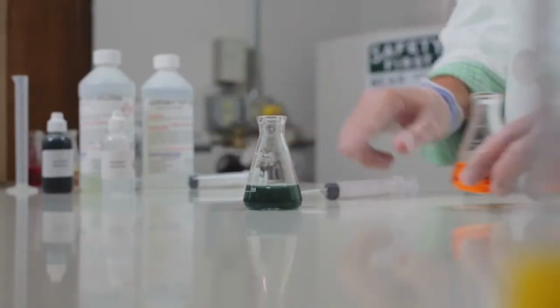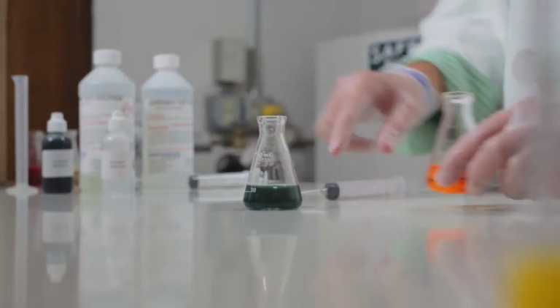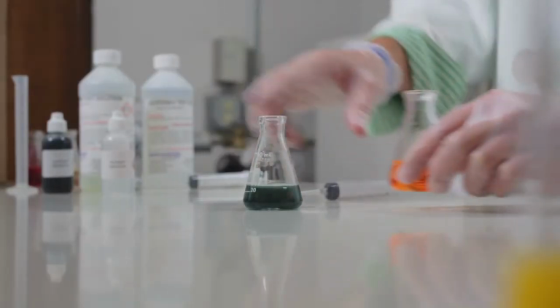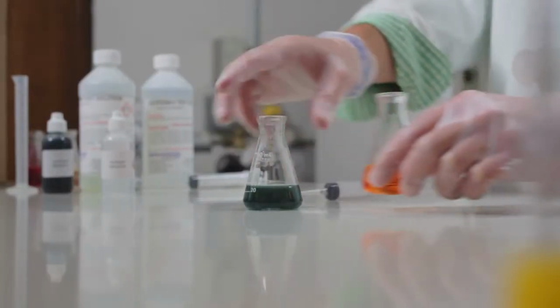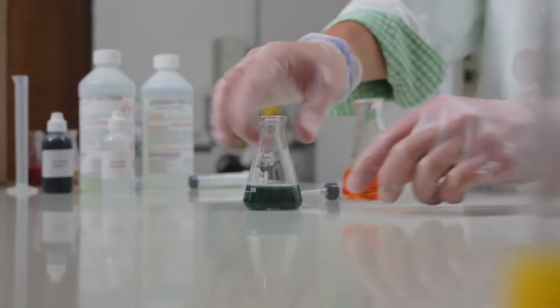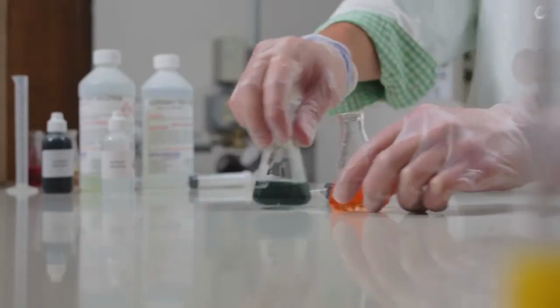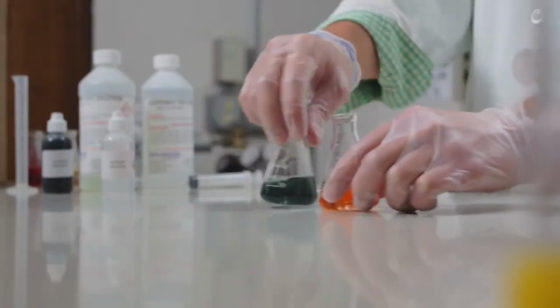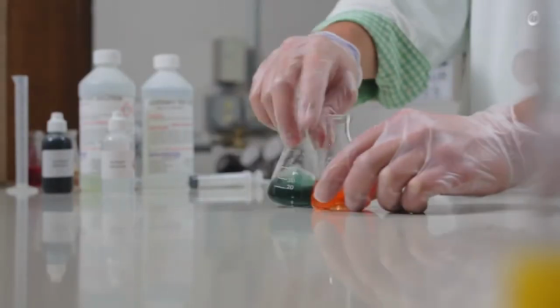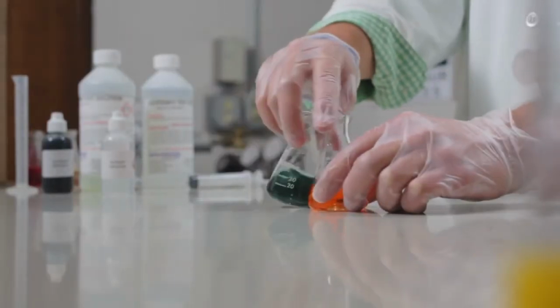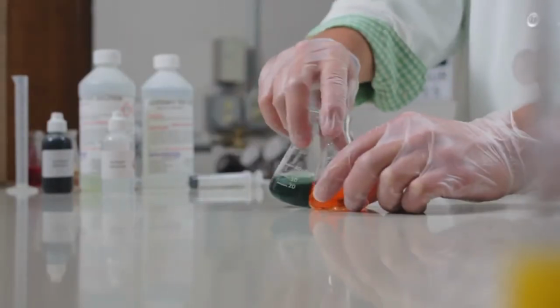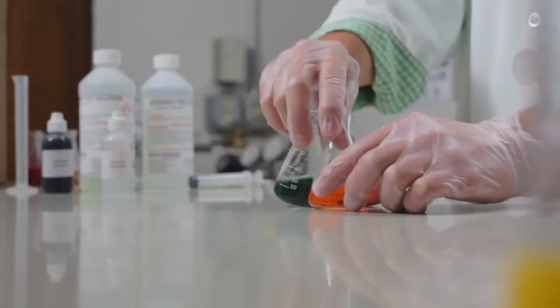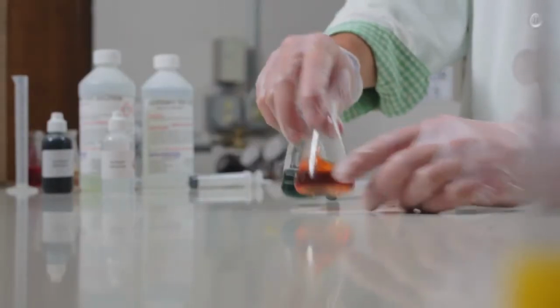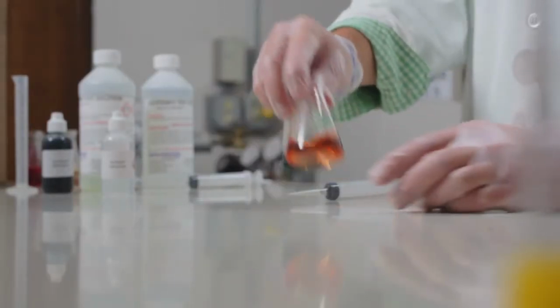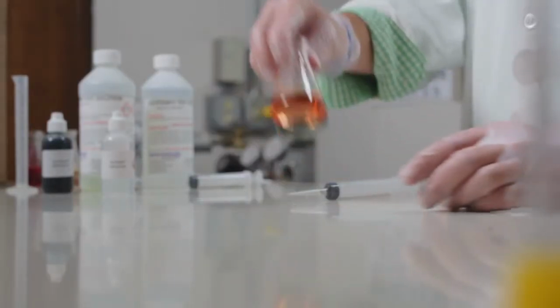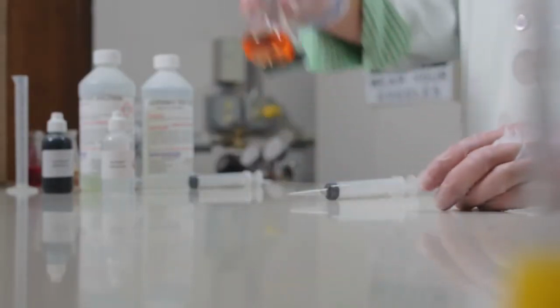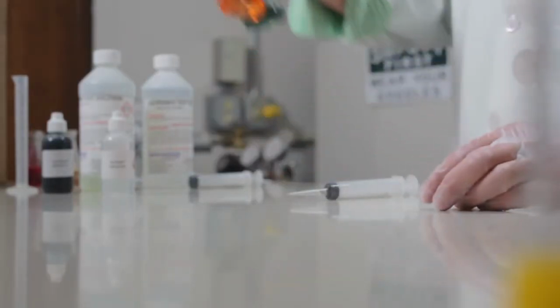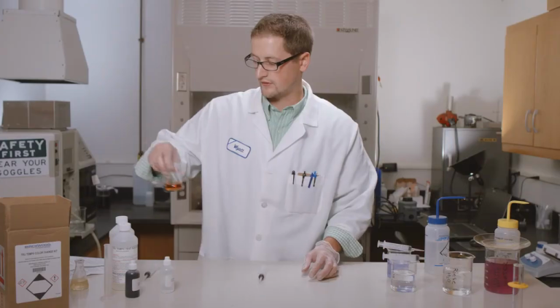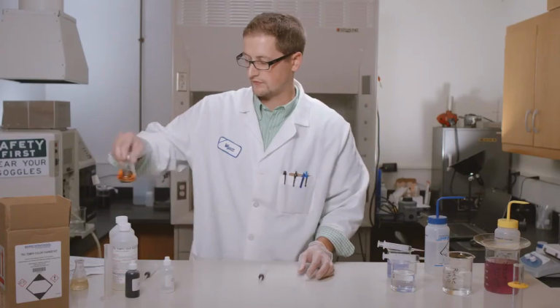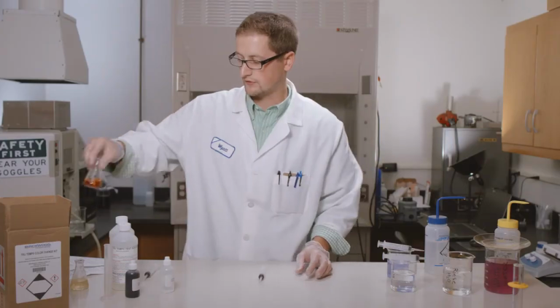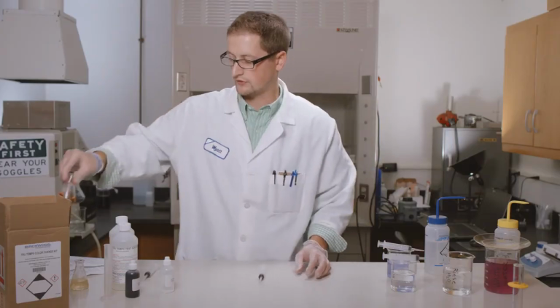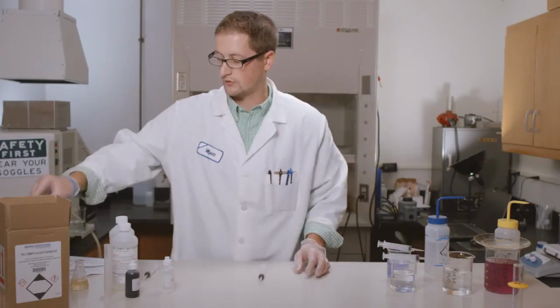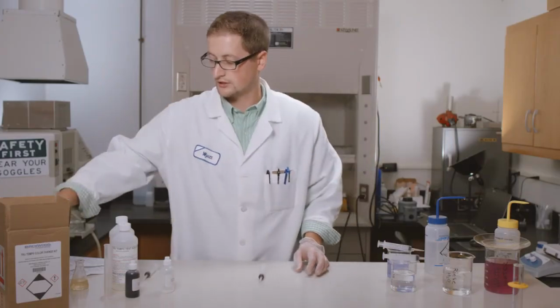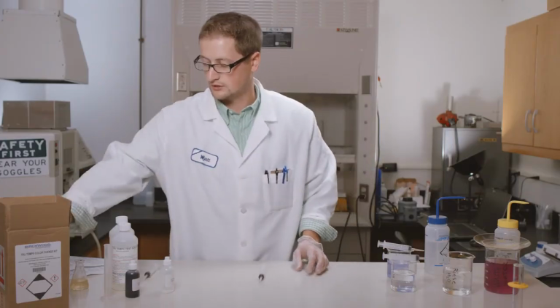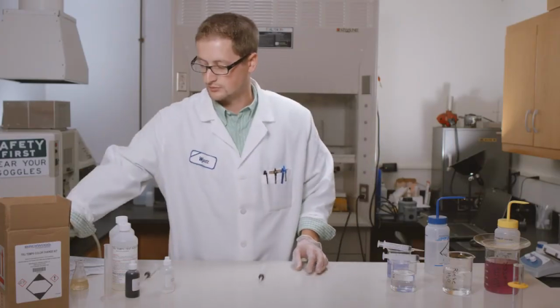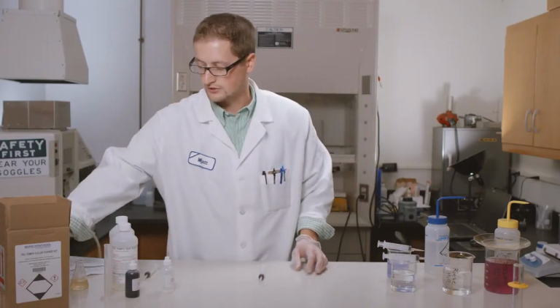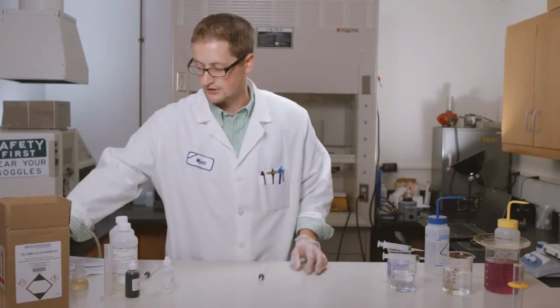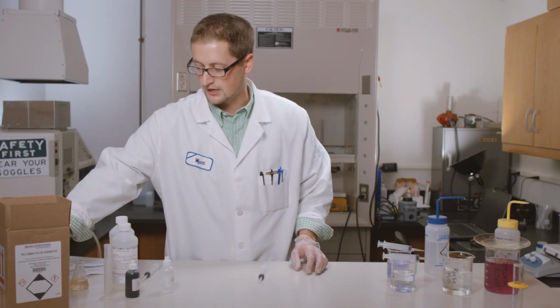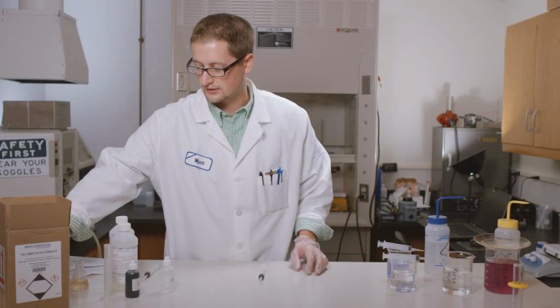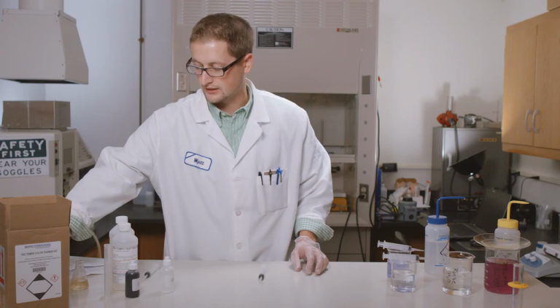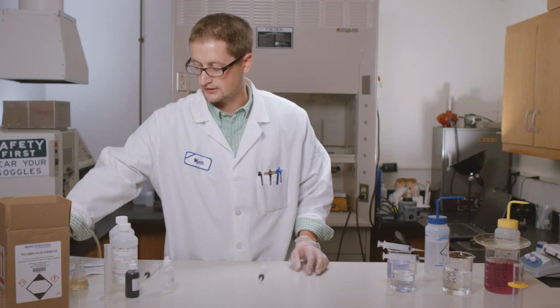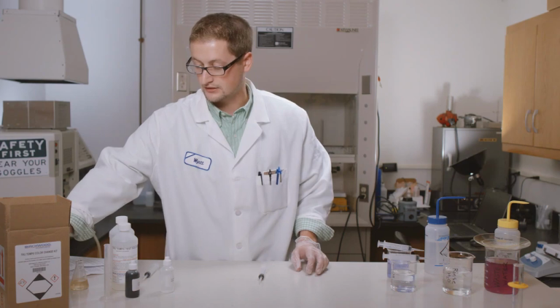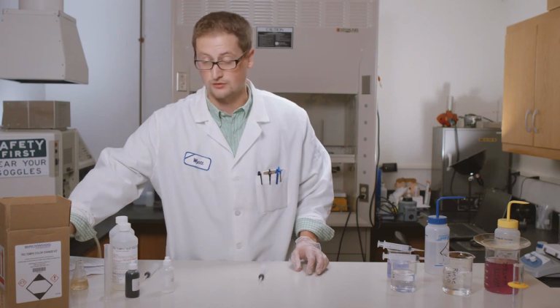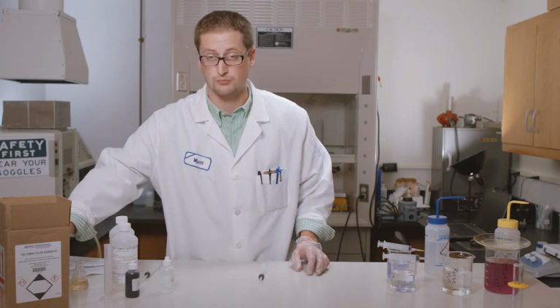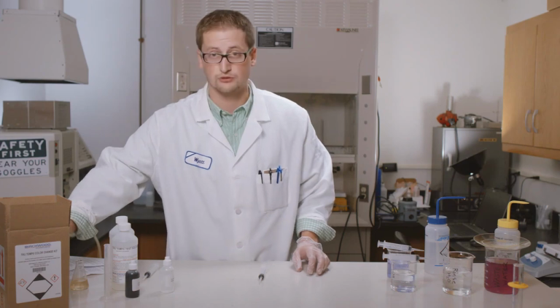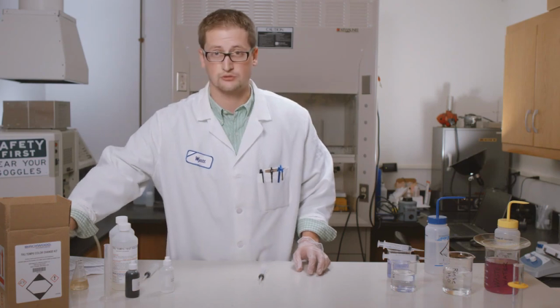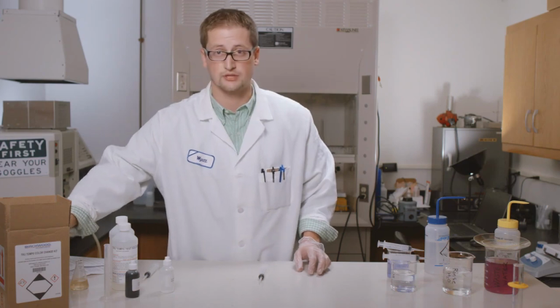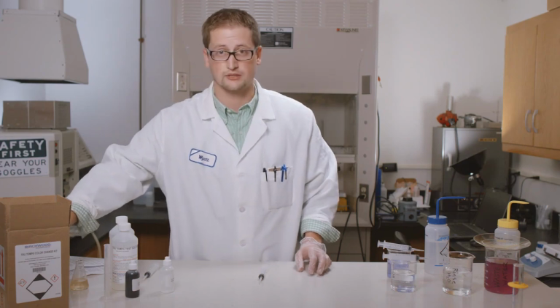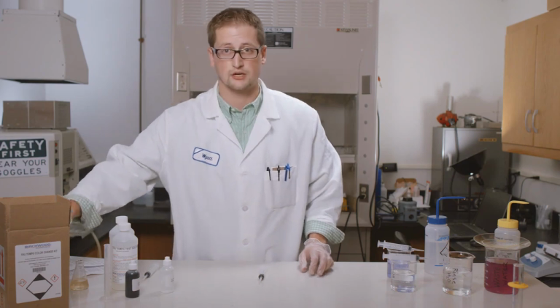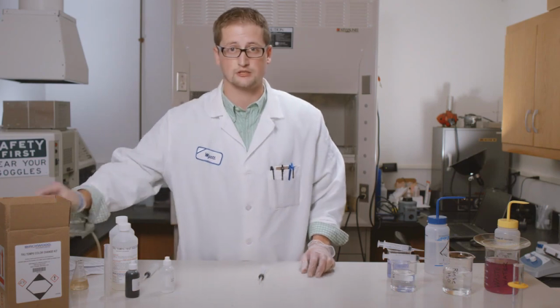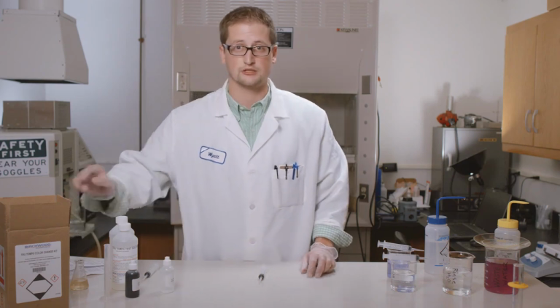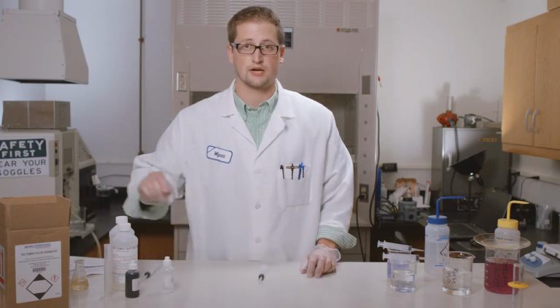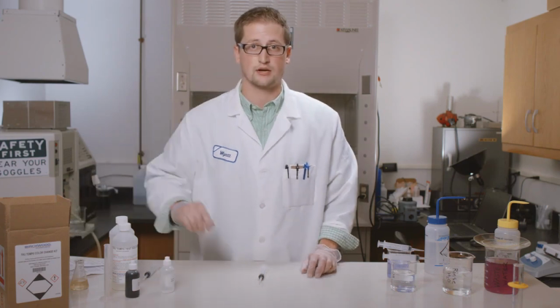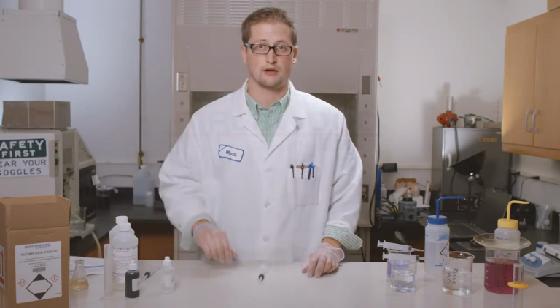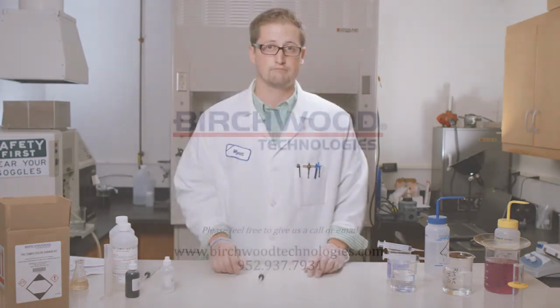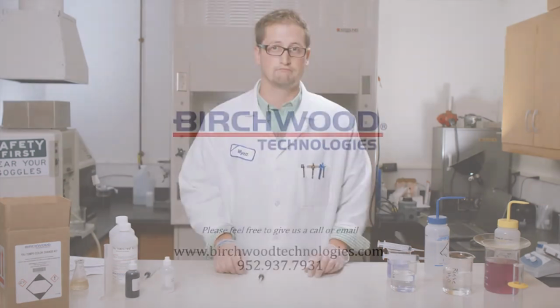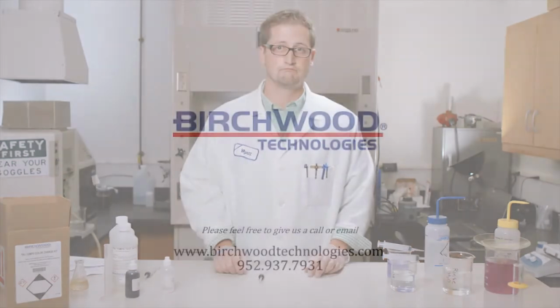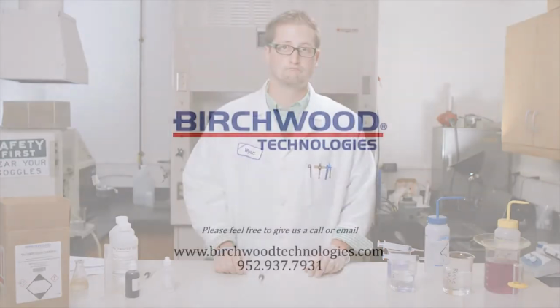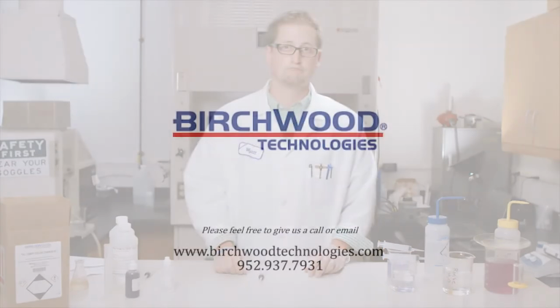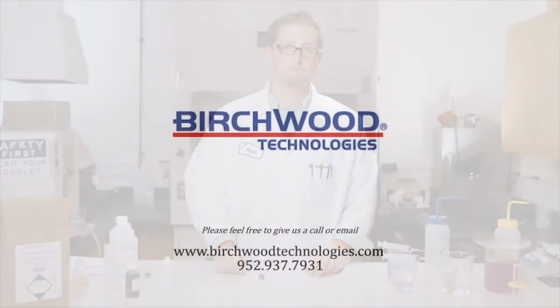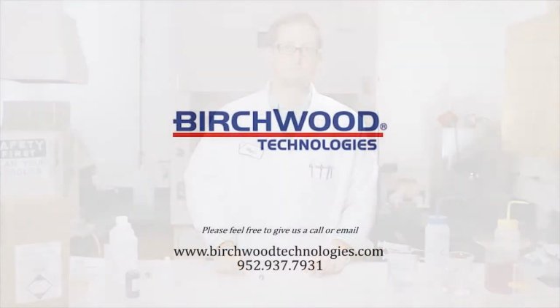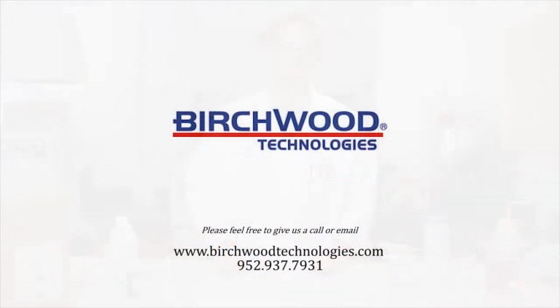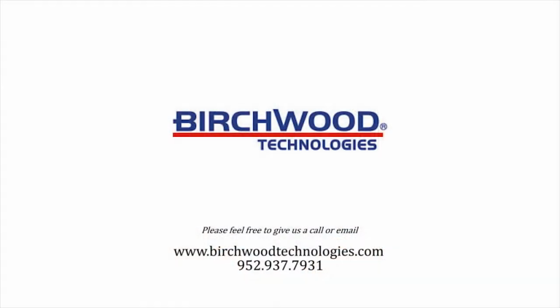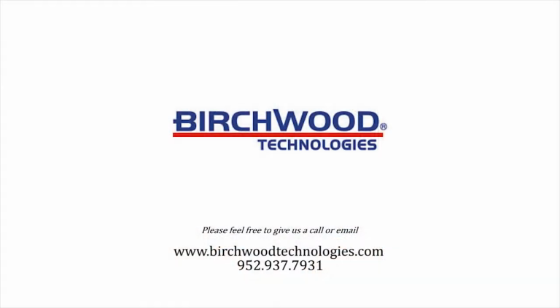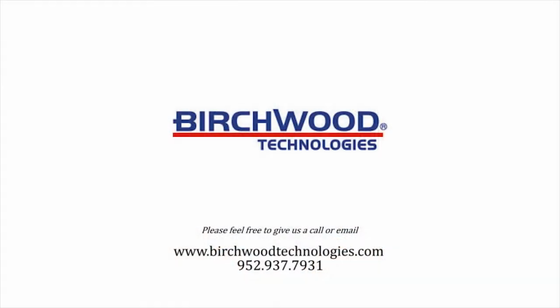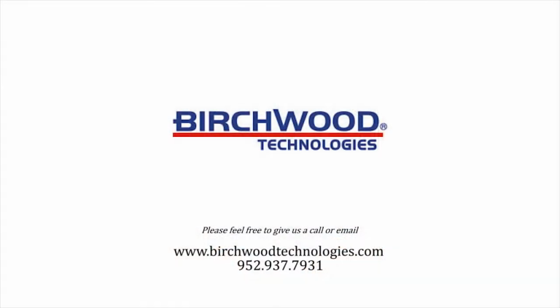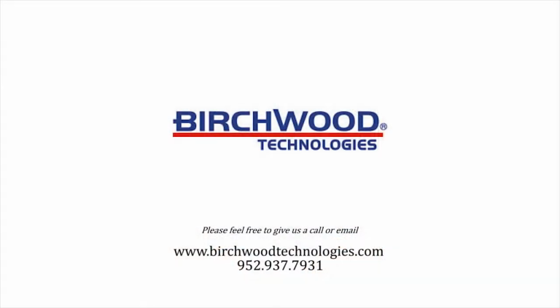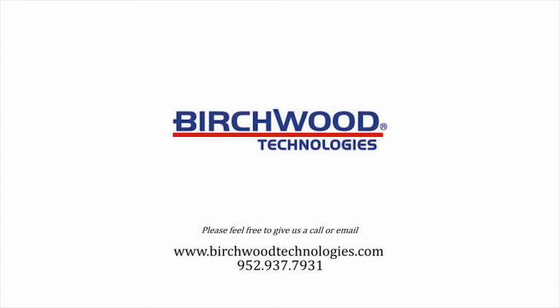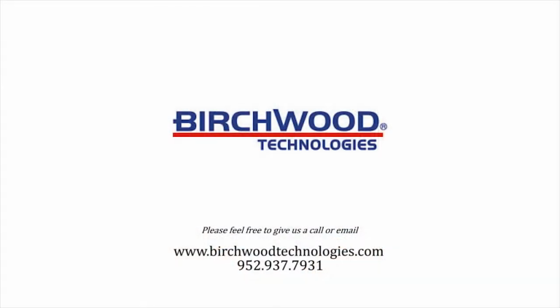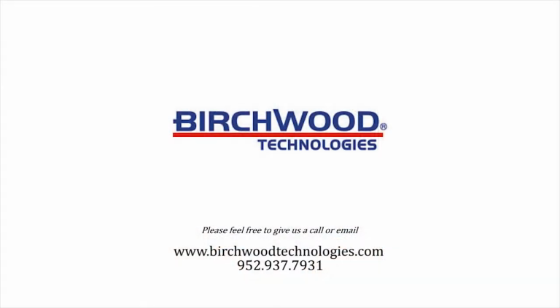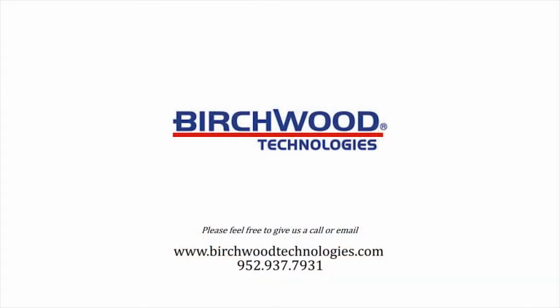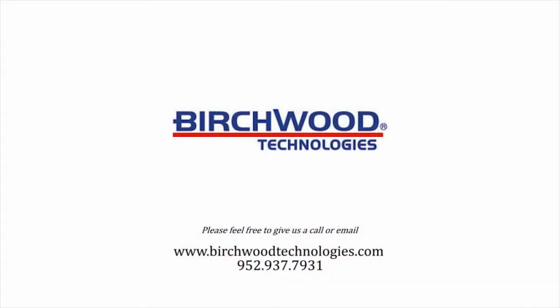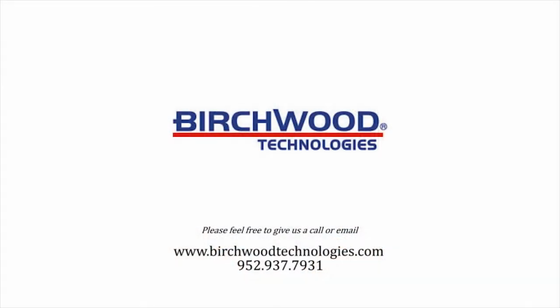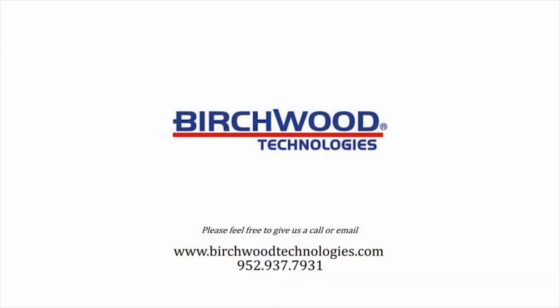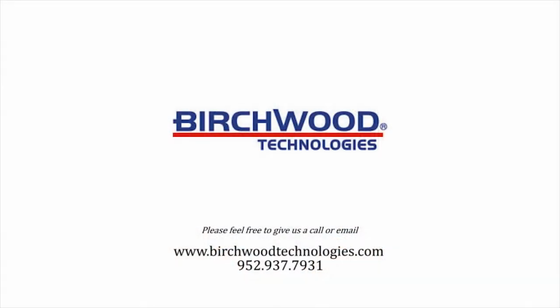I hope this answers all your questions. If you have any further questions, please contact us at birchwoodtechnologies.com. Thank you.